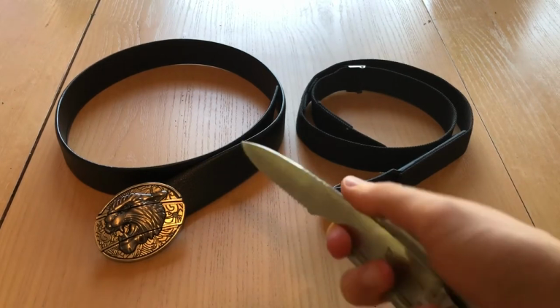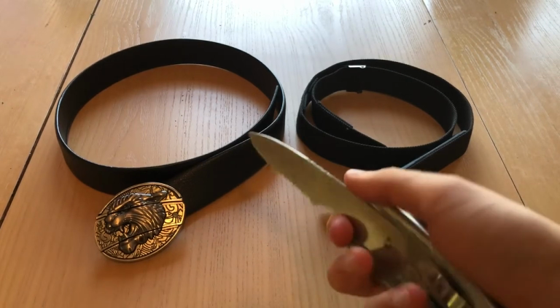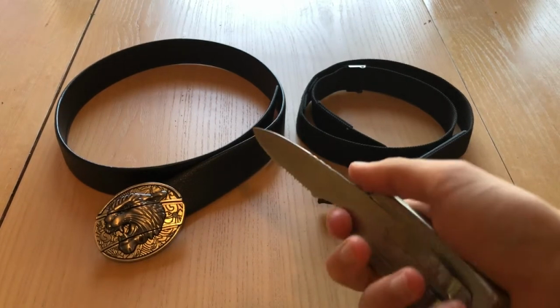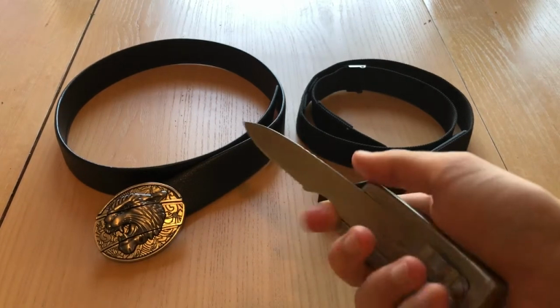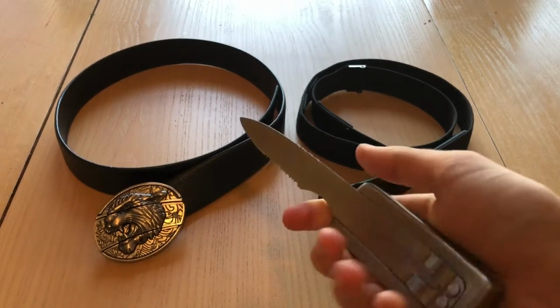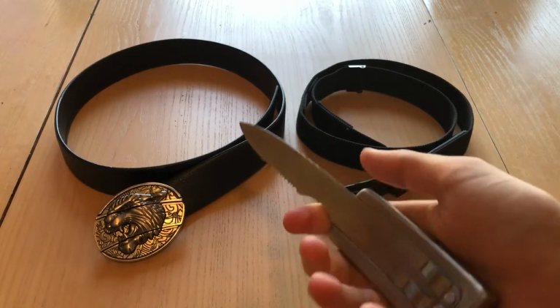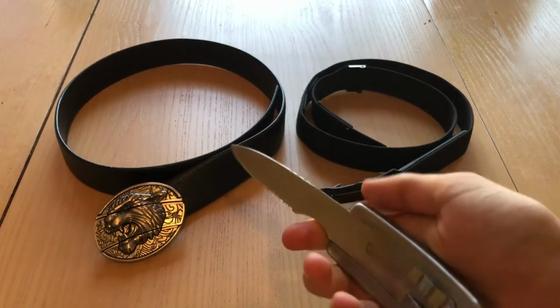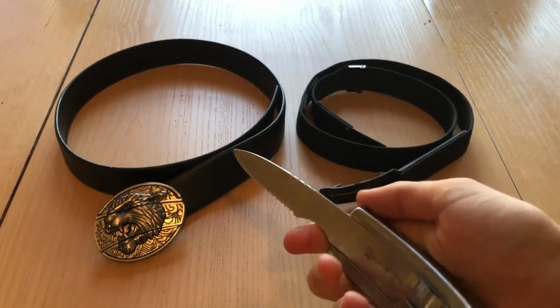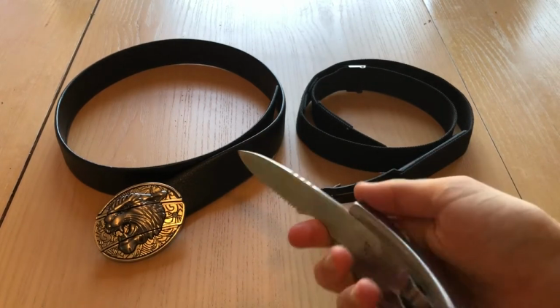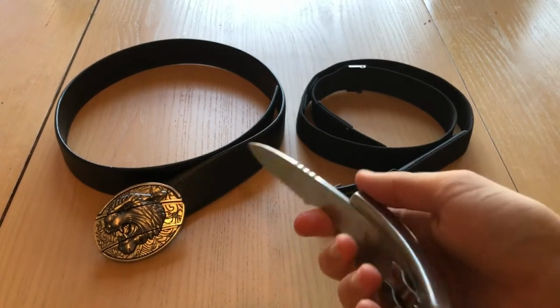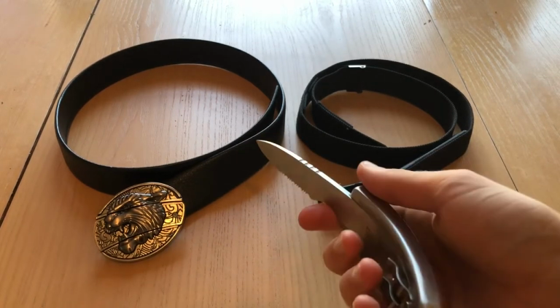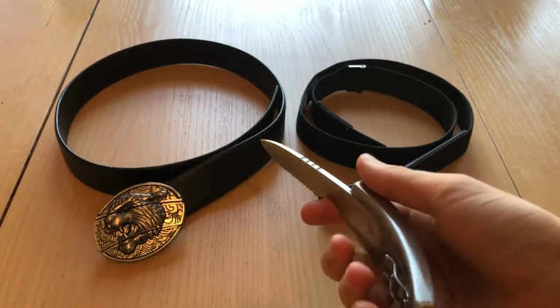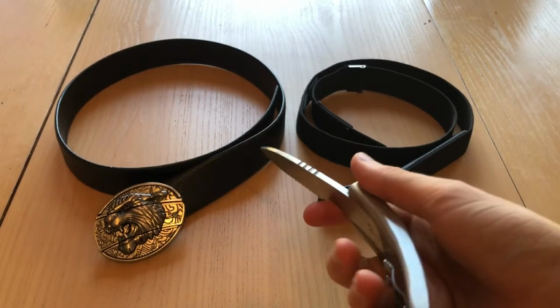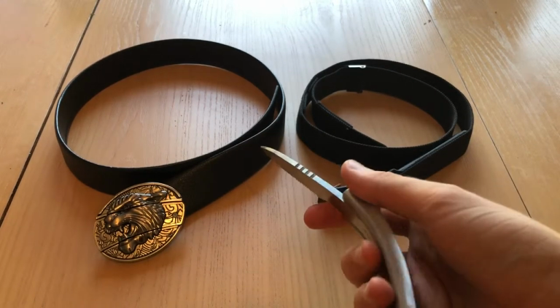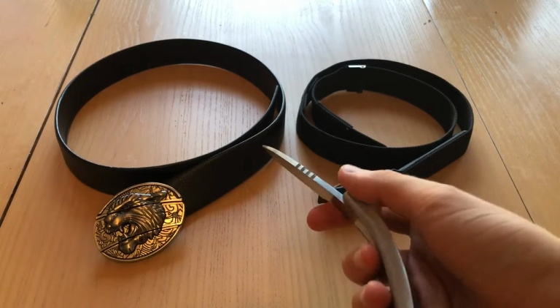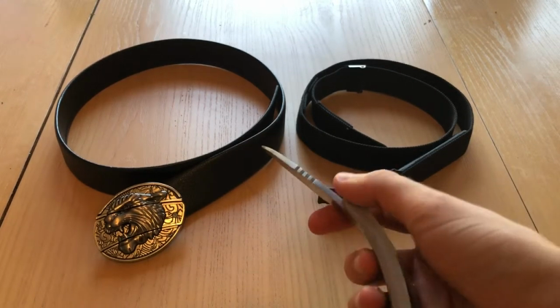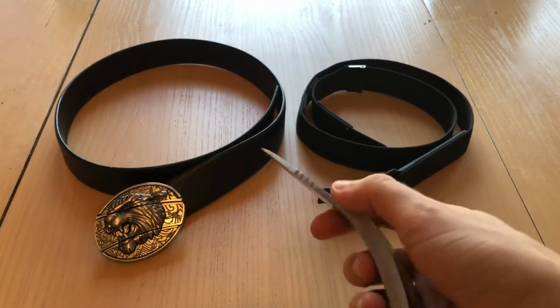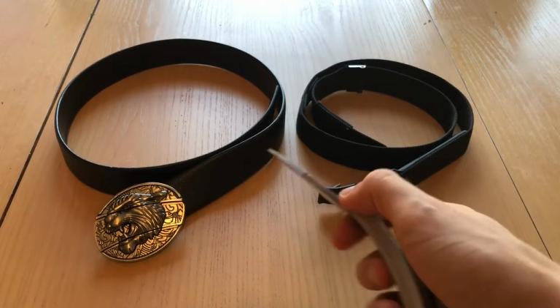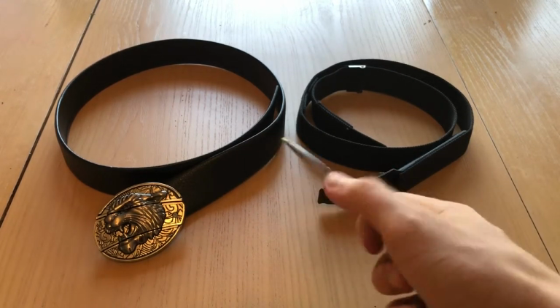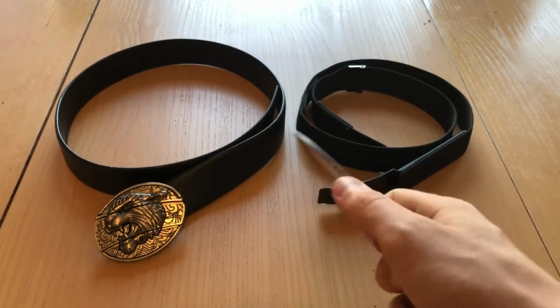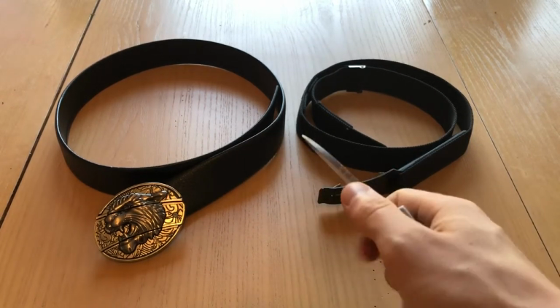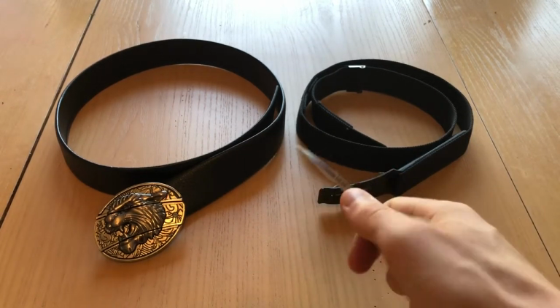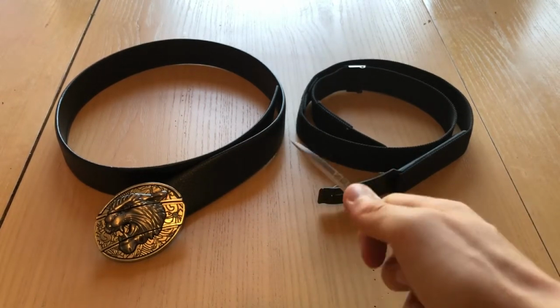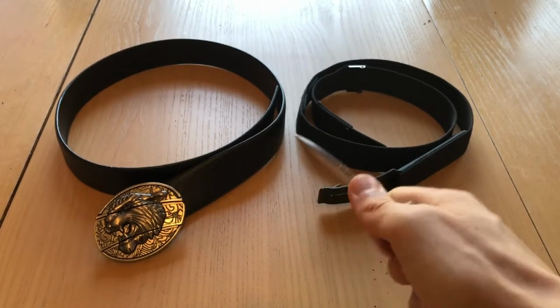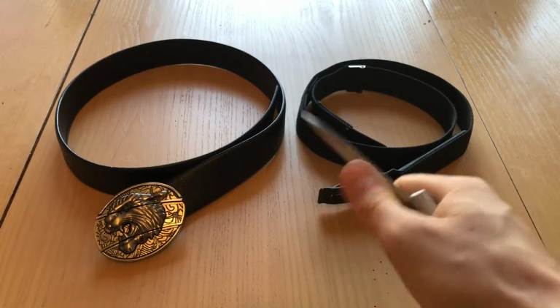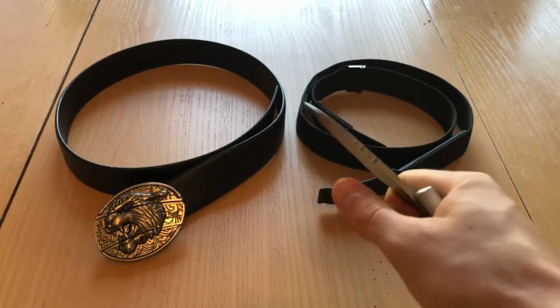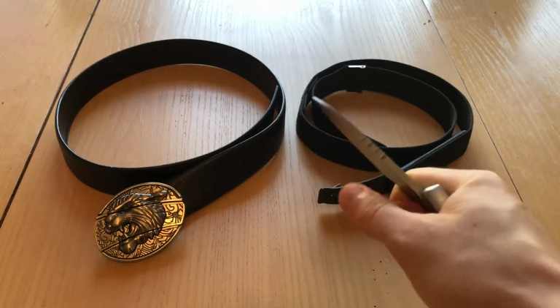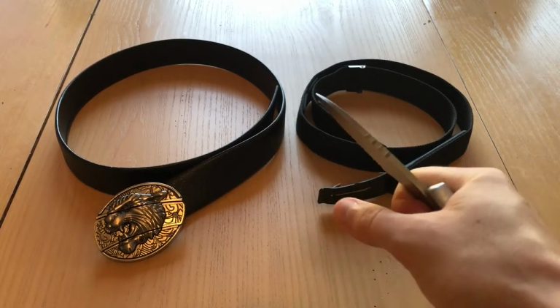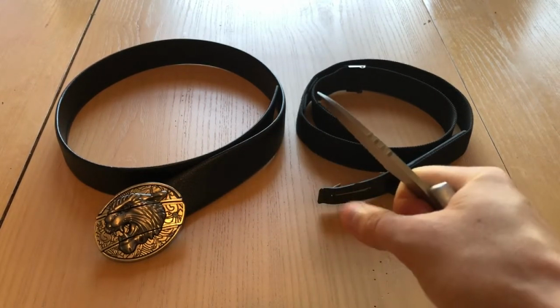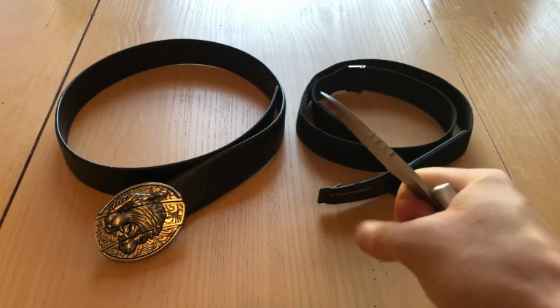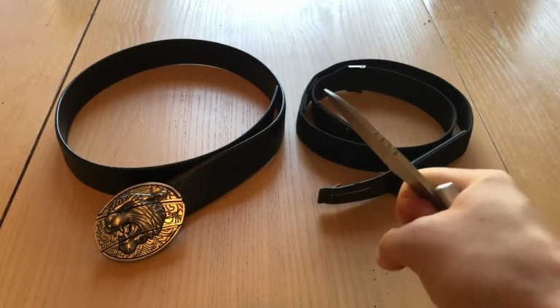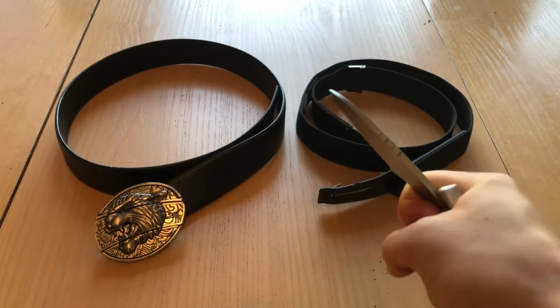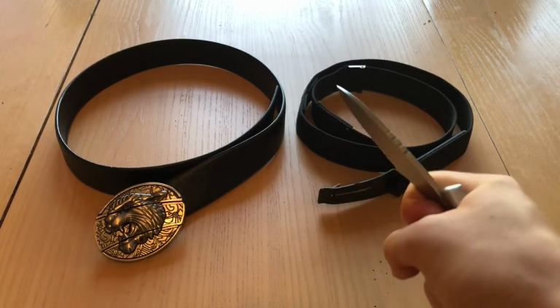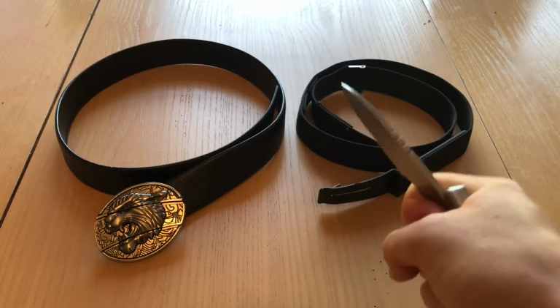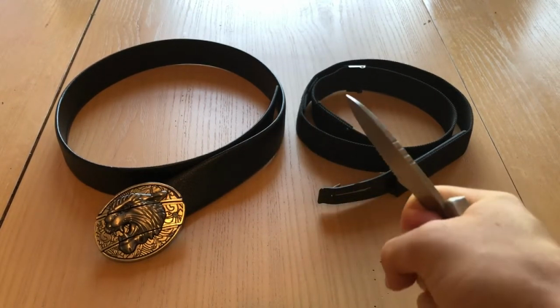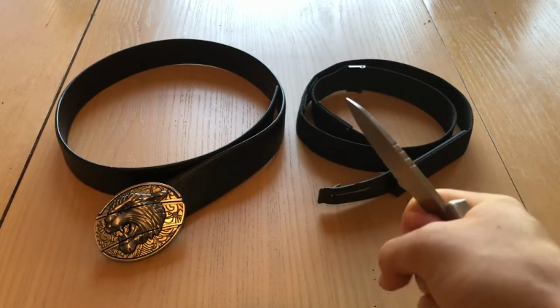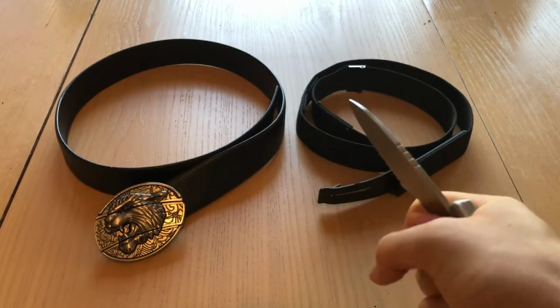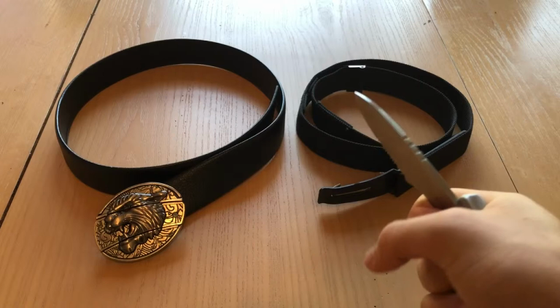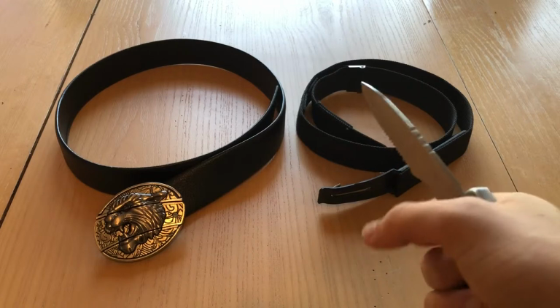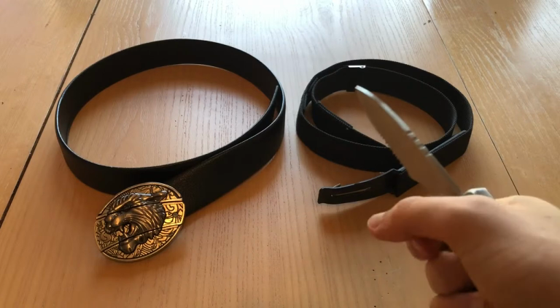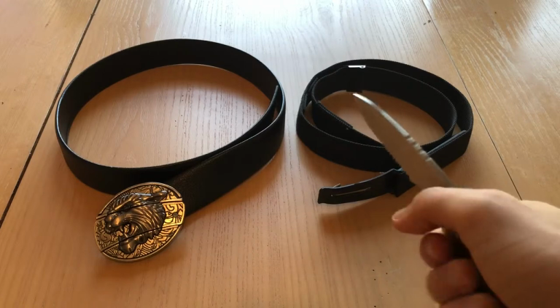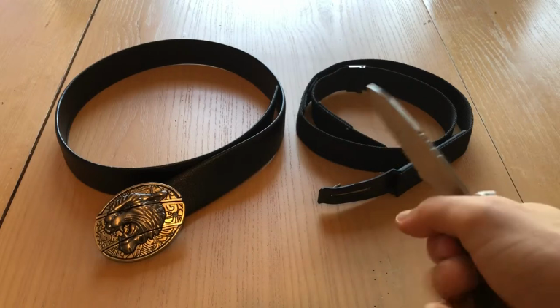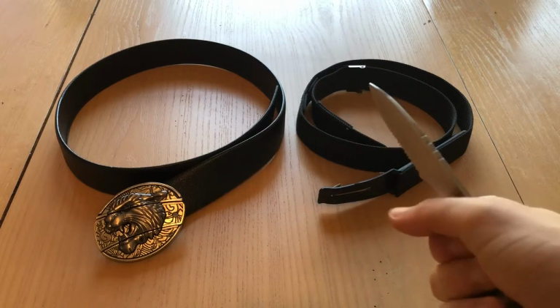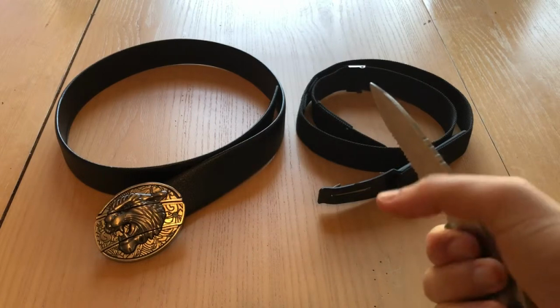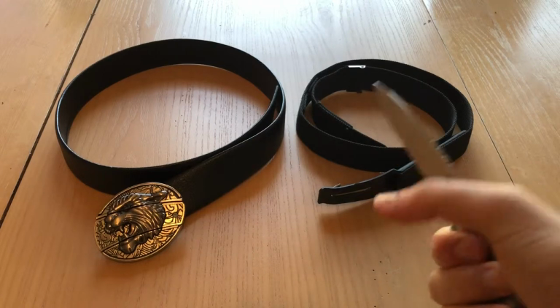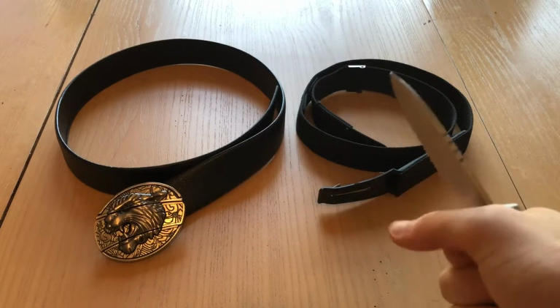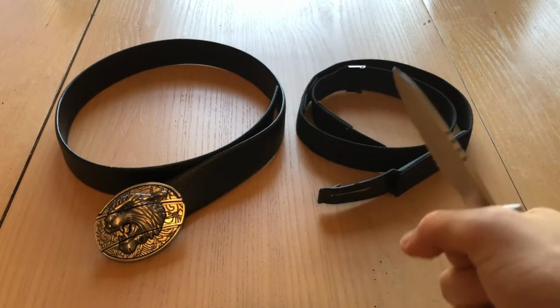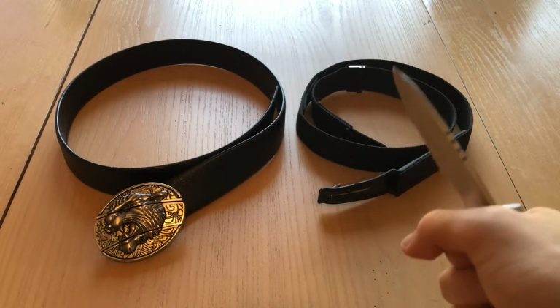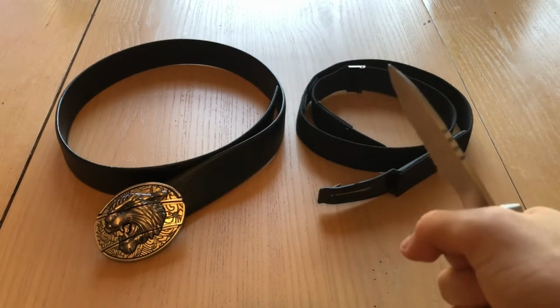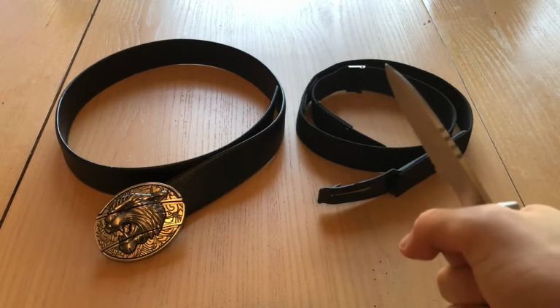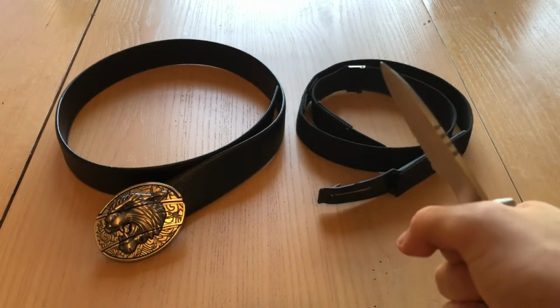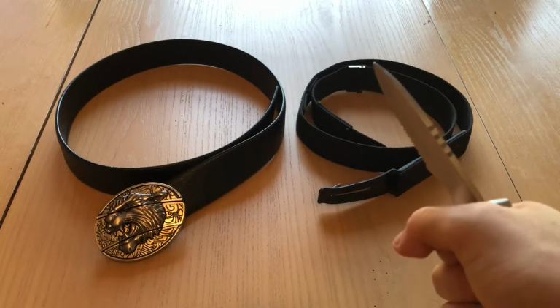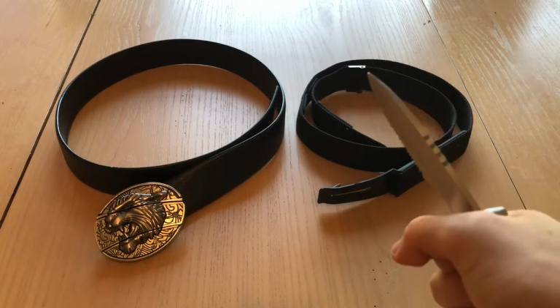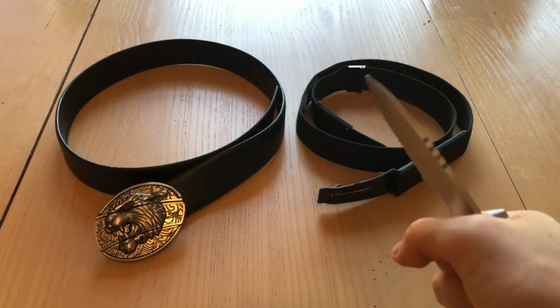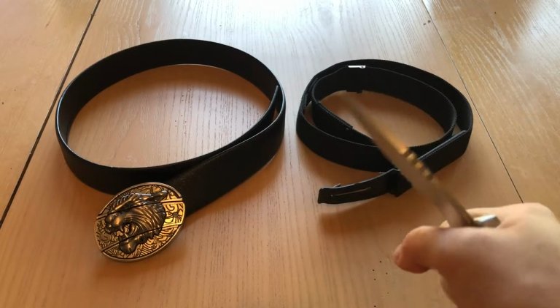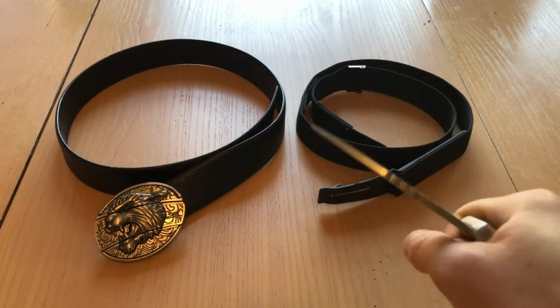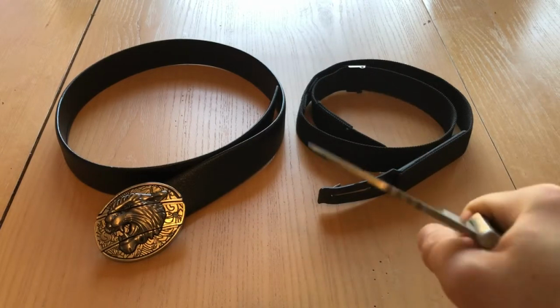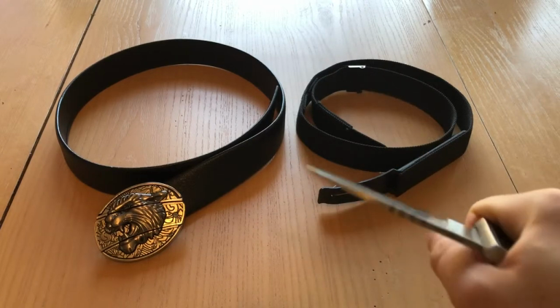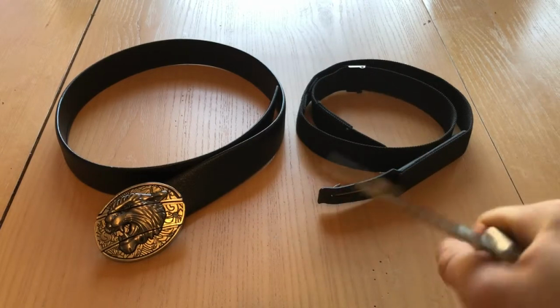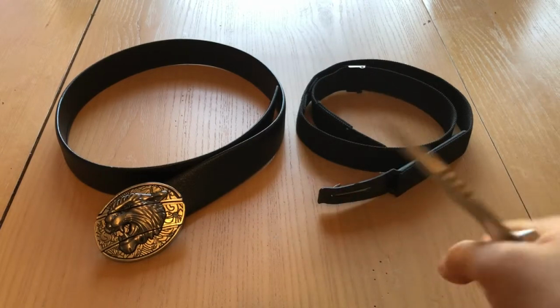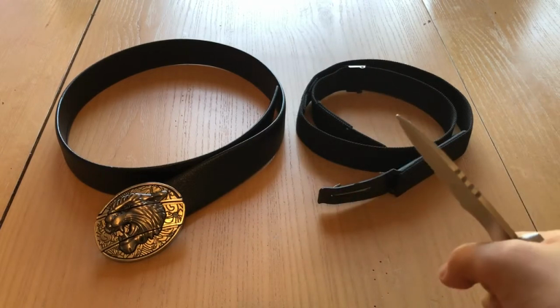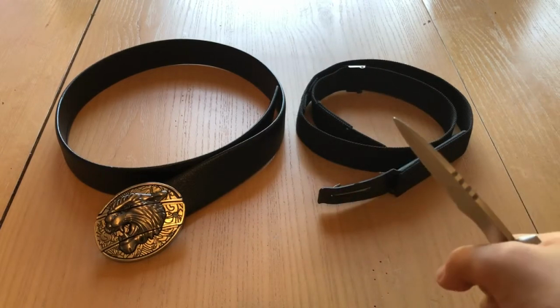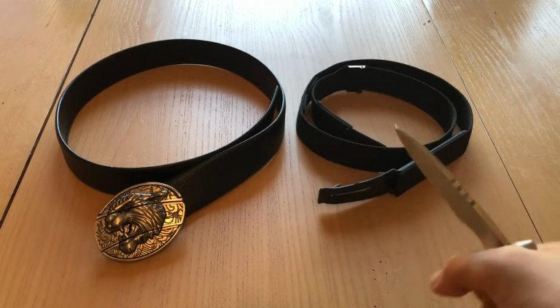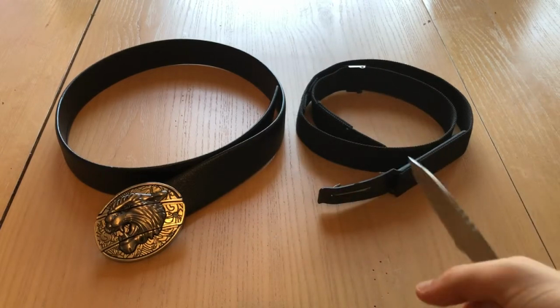With the belt buckle handle you do have quite a good grip — a solid hold on here. It's not coming out easily.